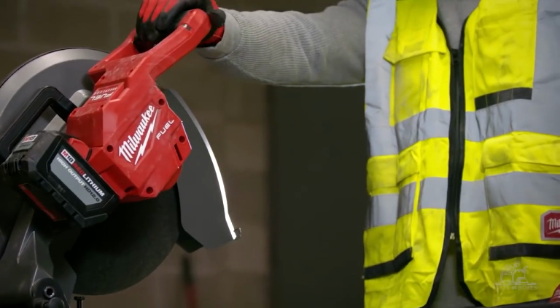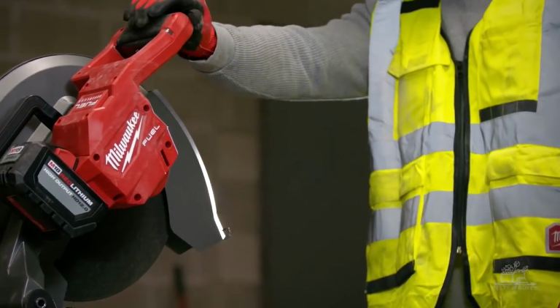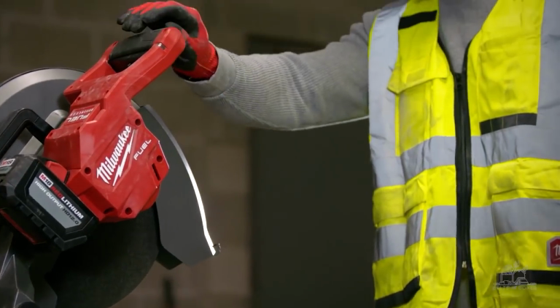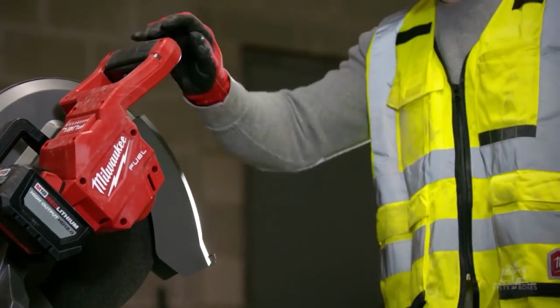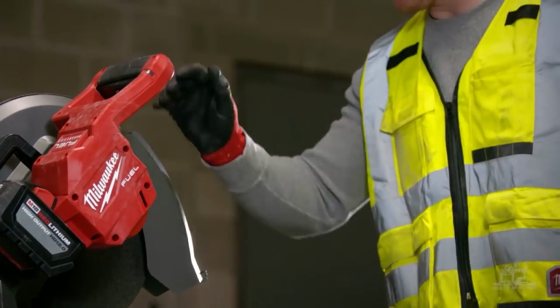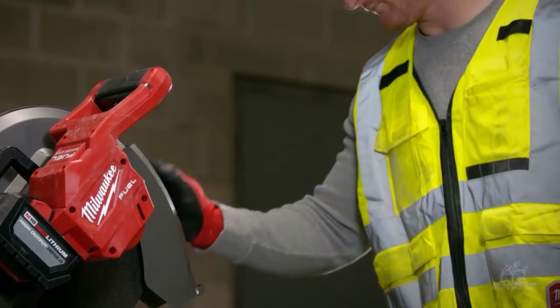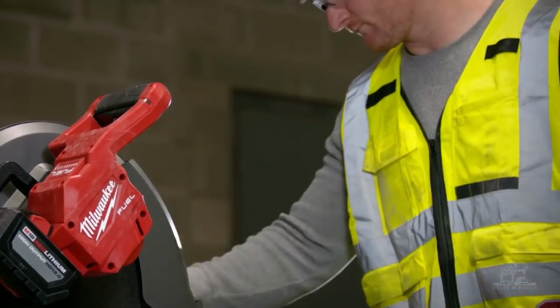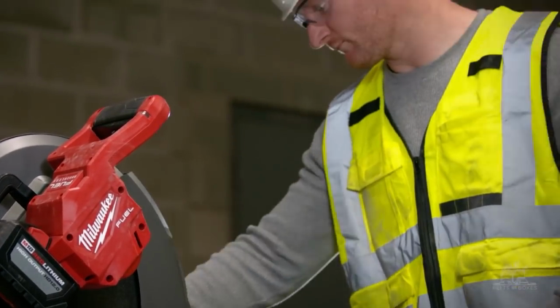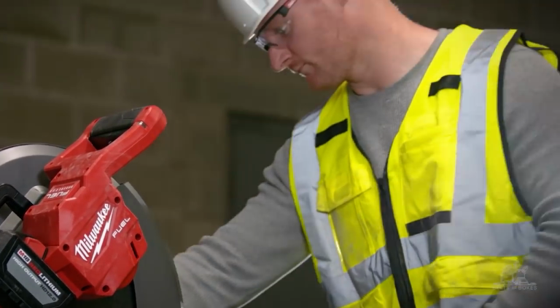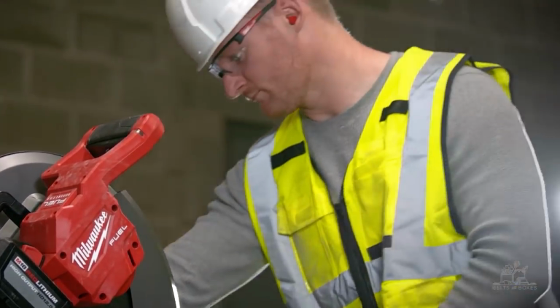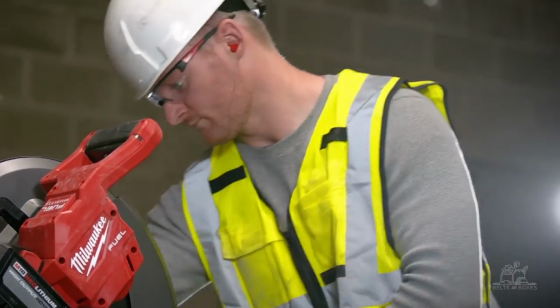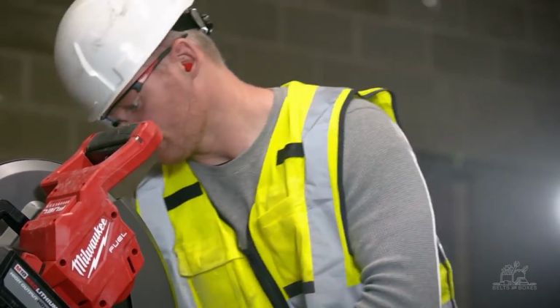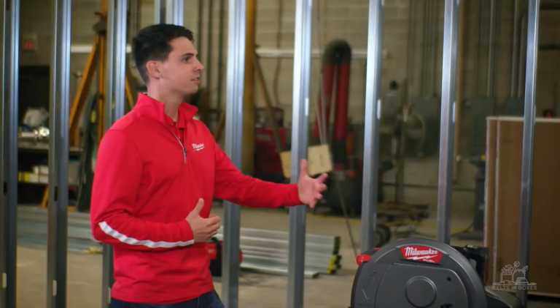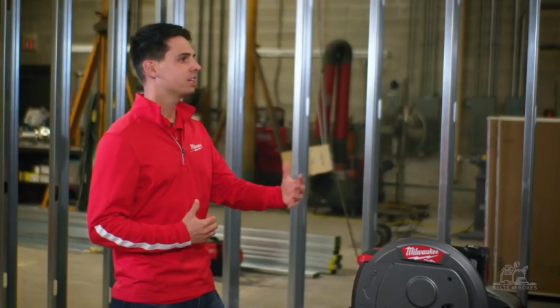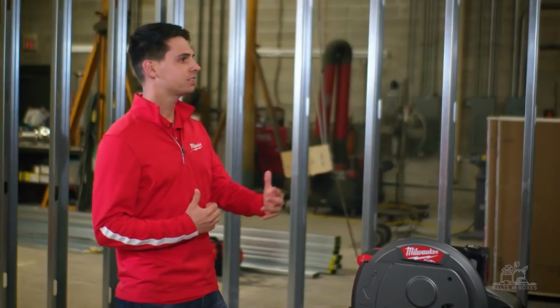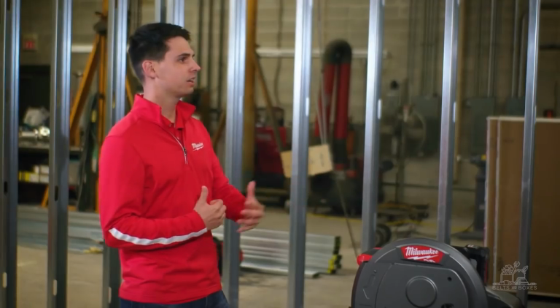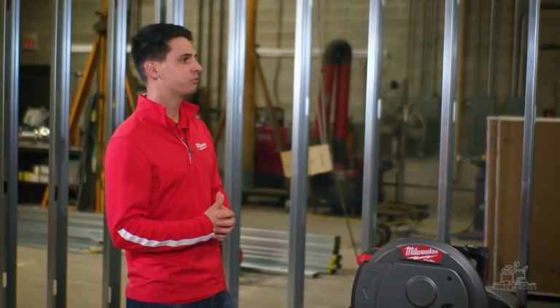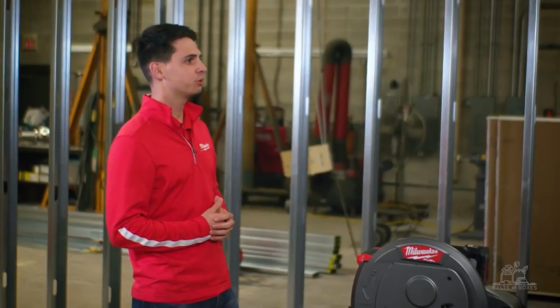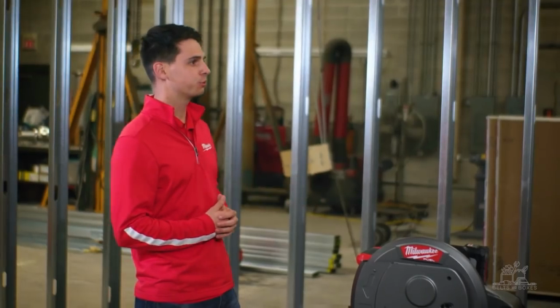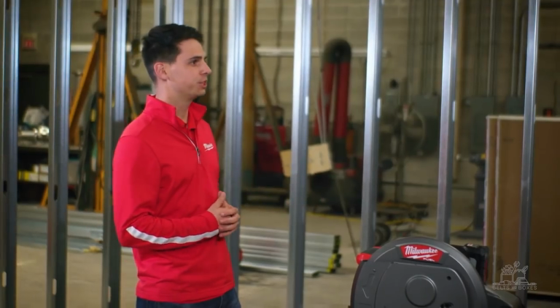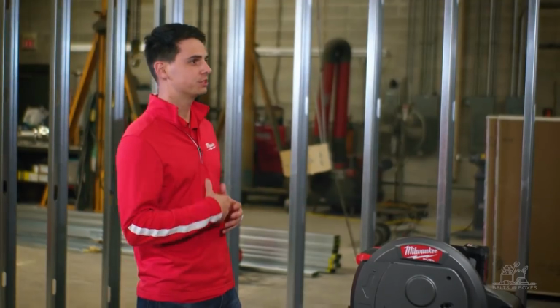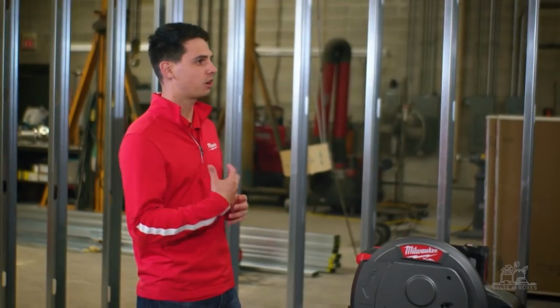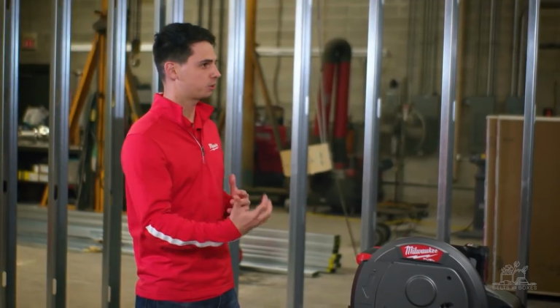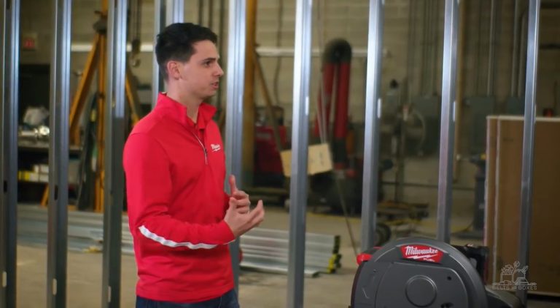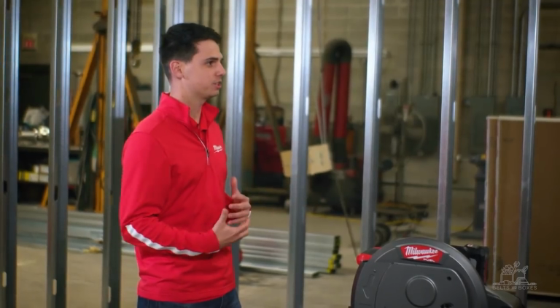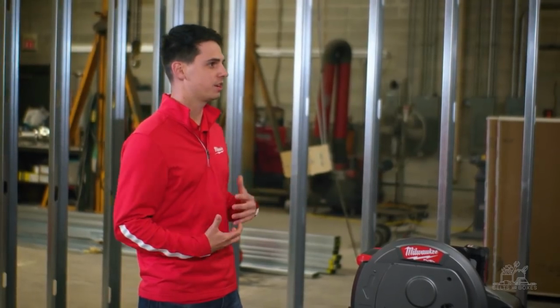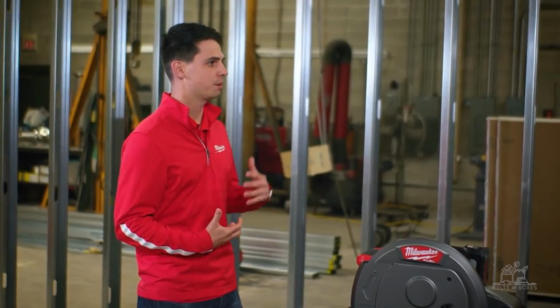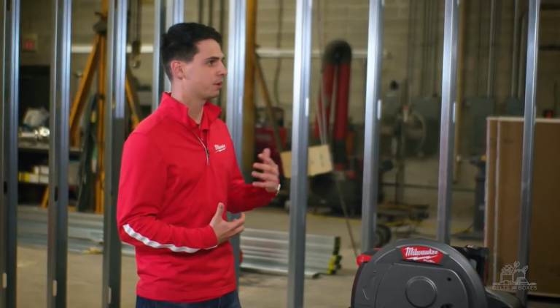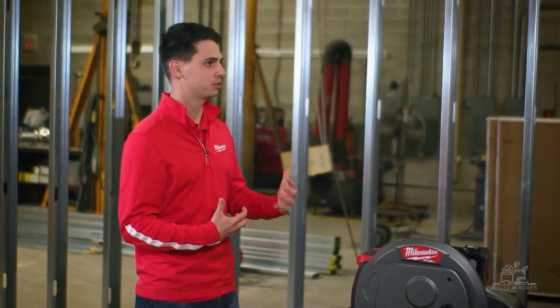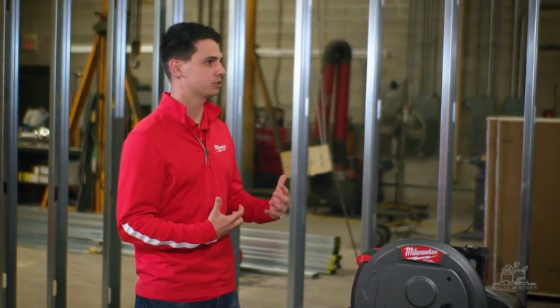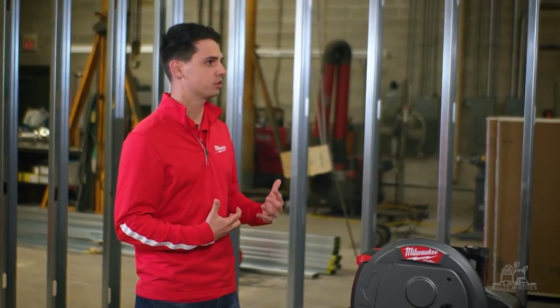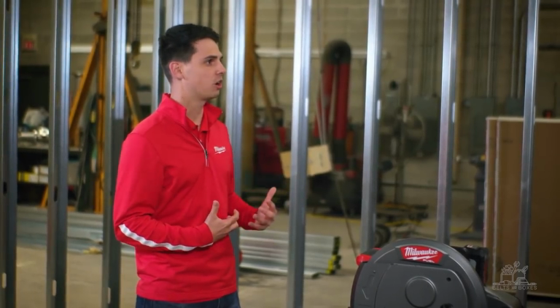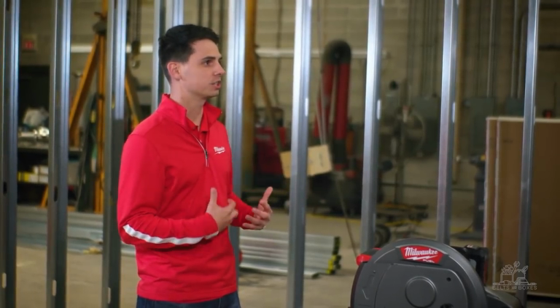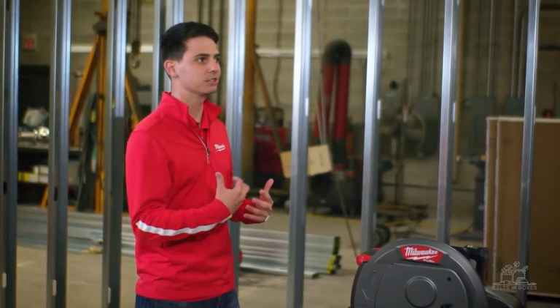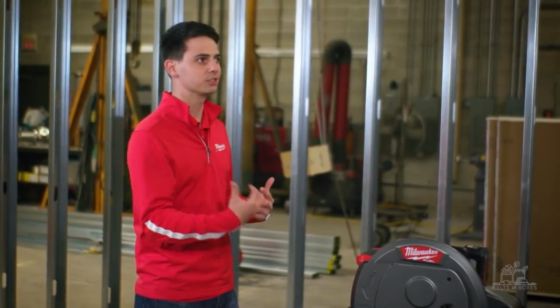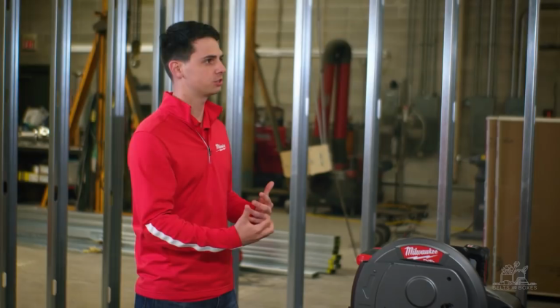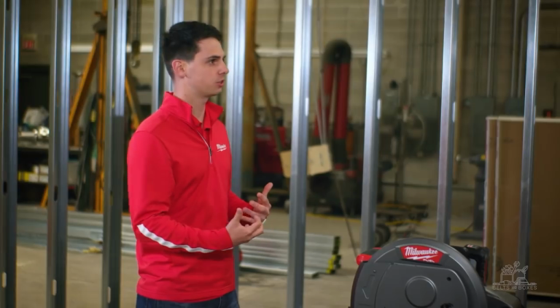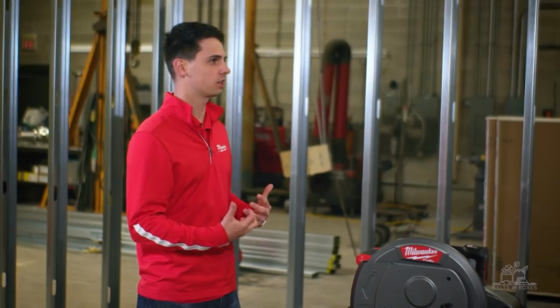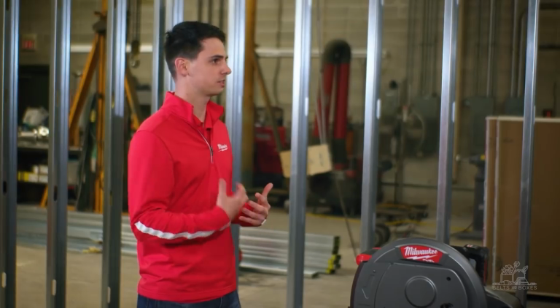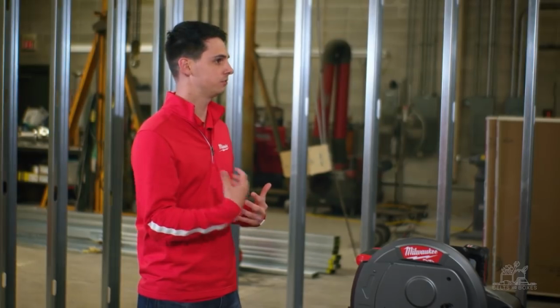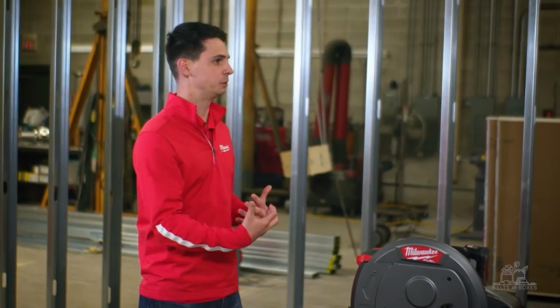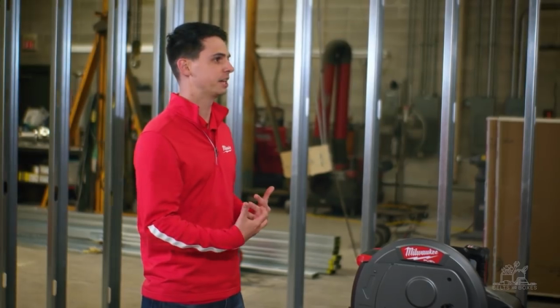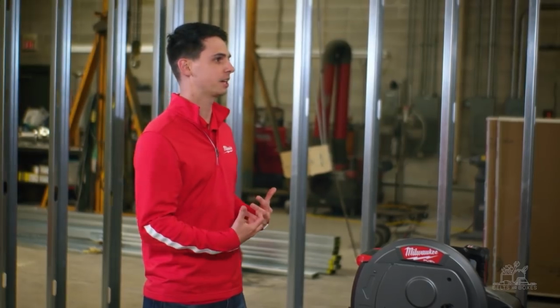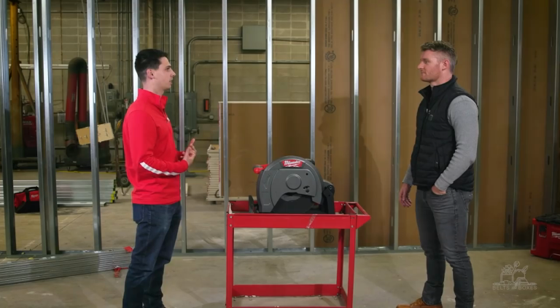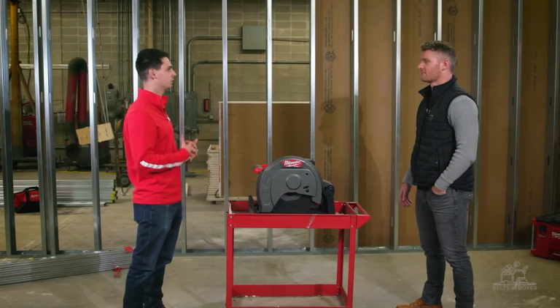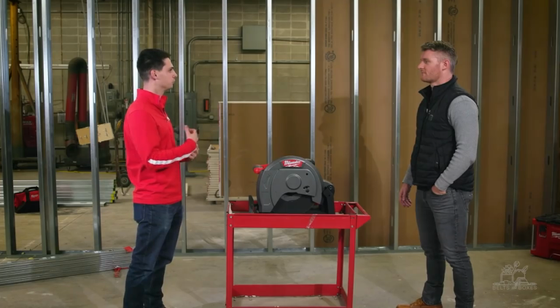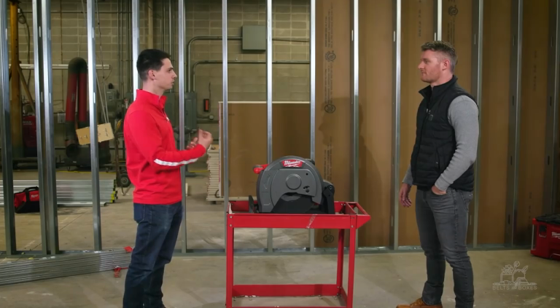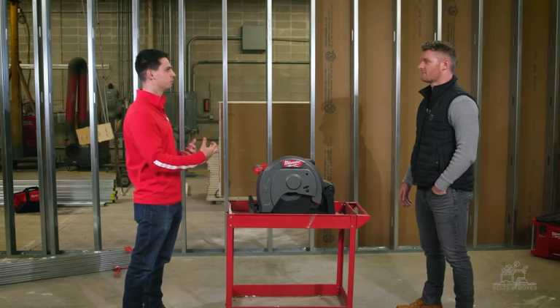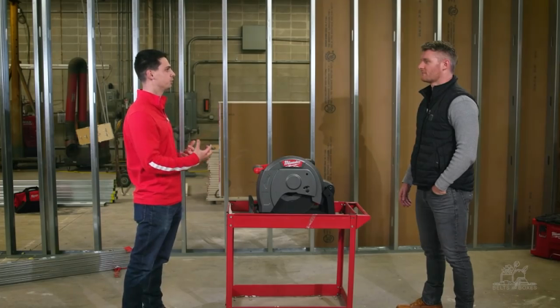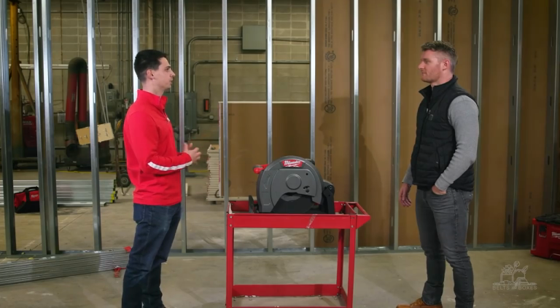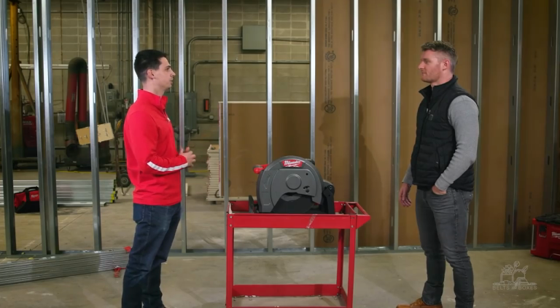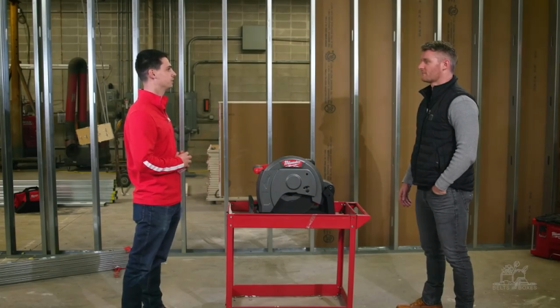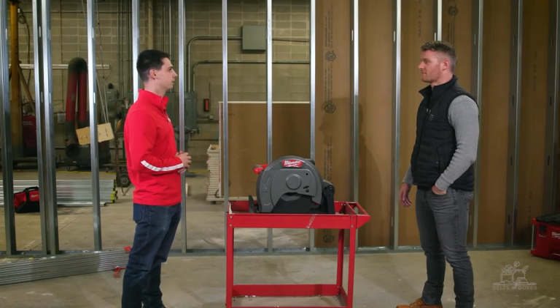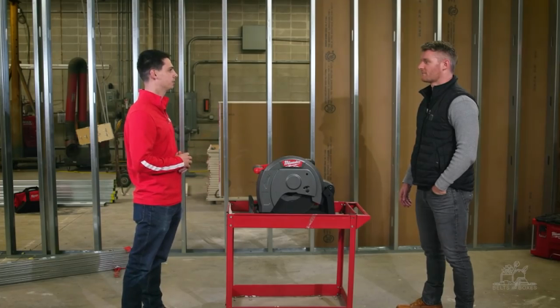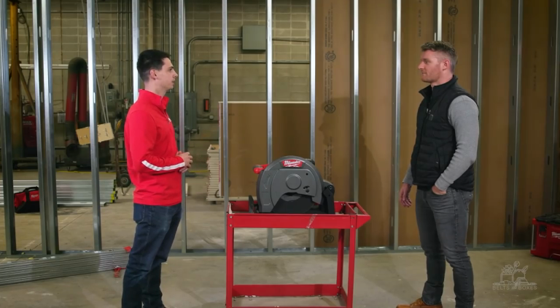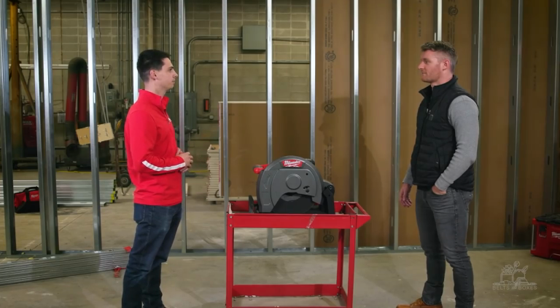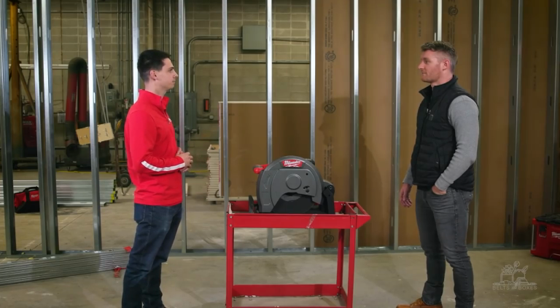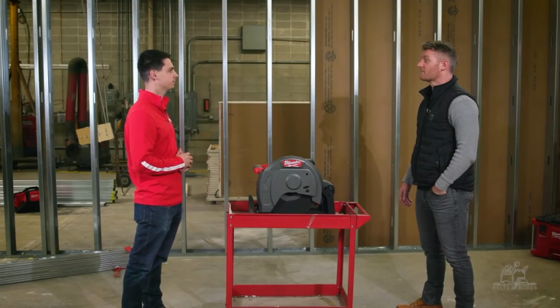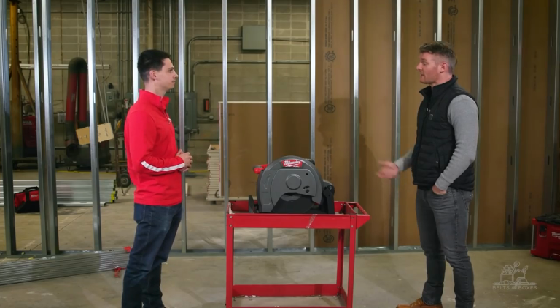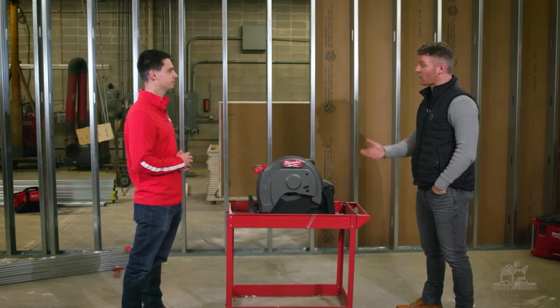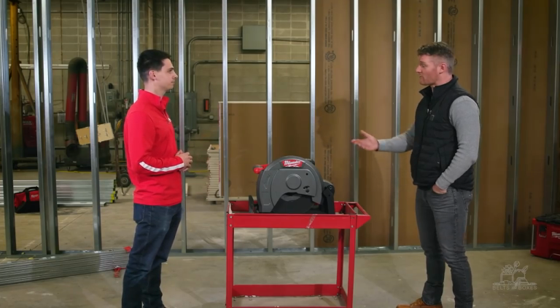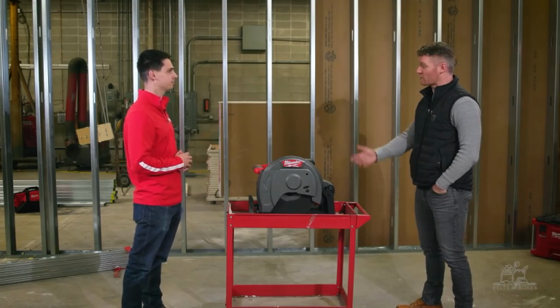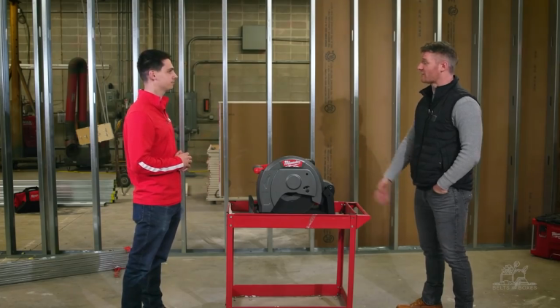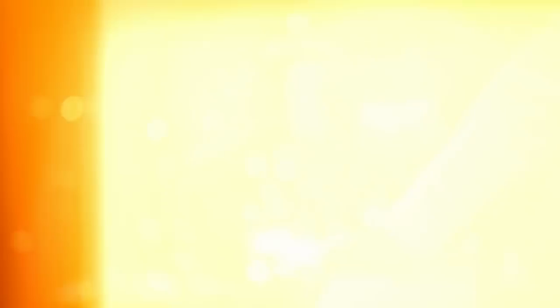Thanks, Kevin, for agreeing to talk with us today about this saw and giving us your thoughts and feedback. I really appreciate your time today.